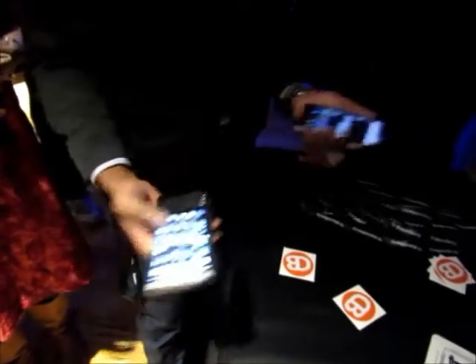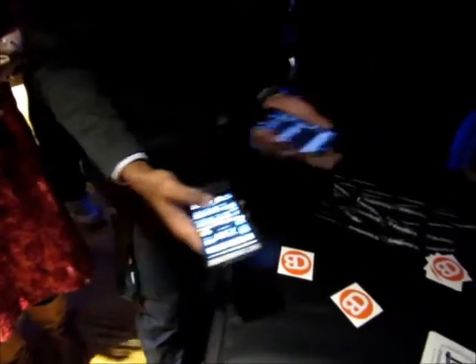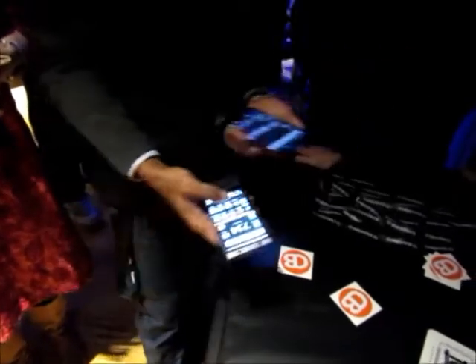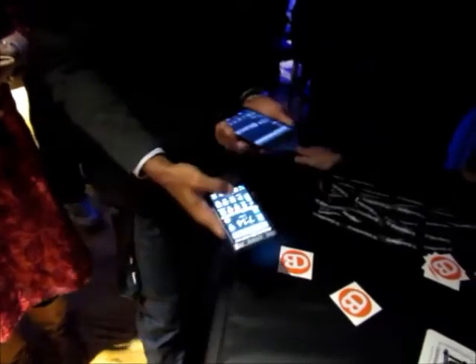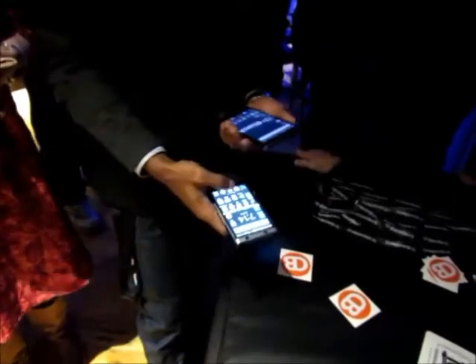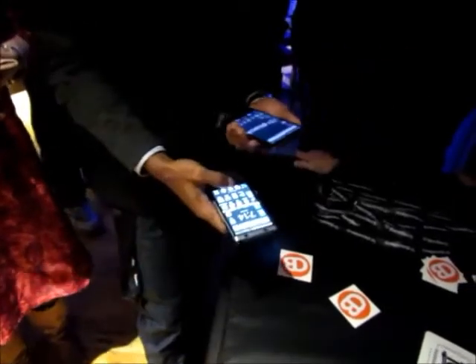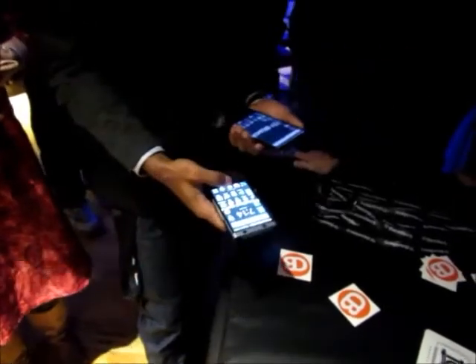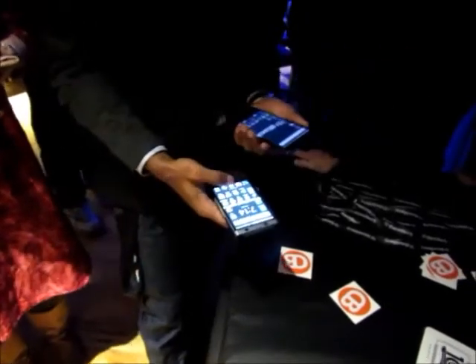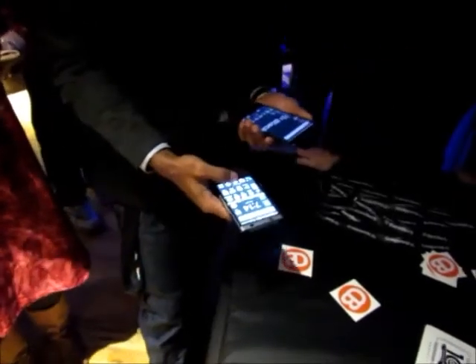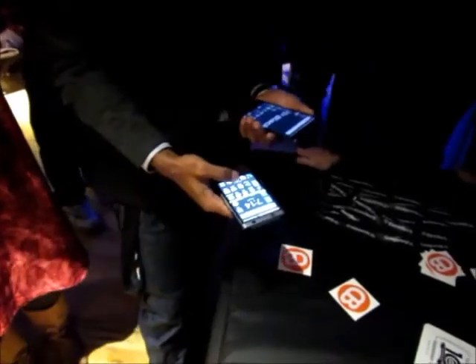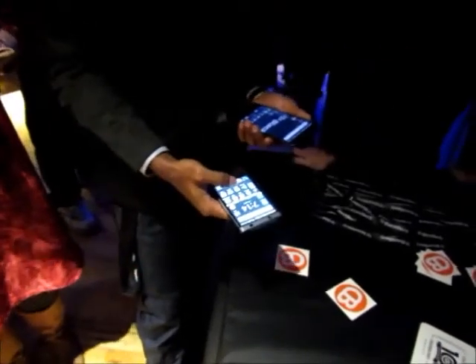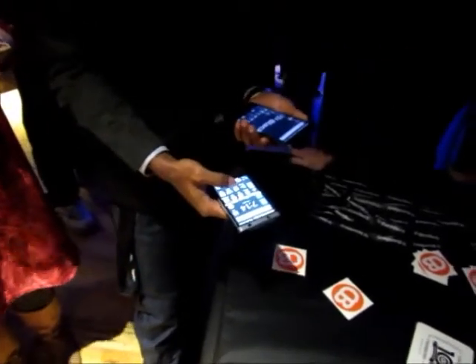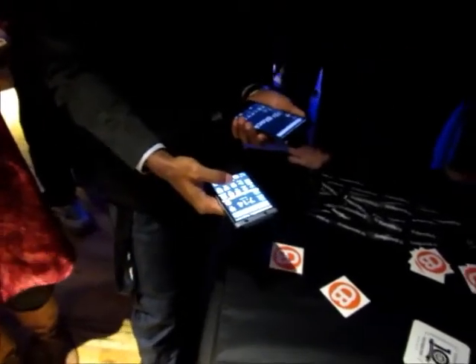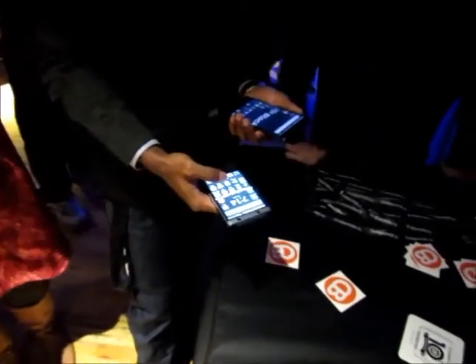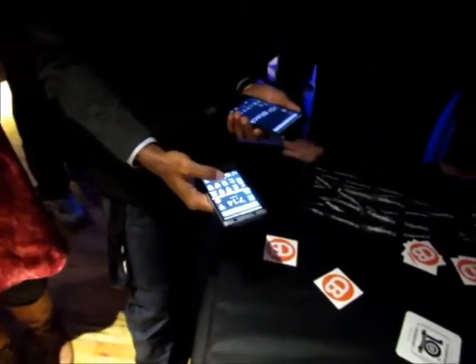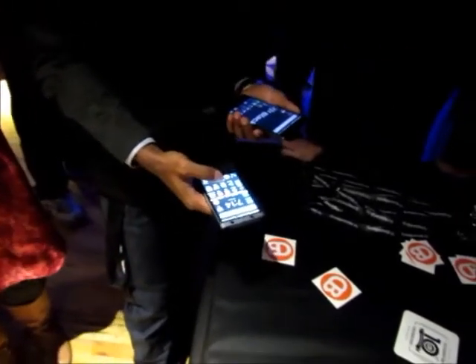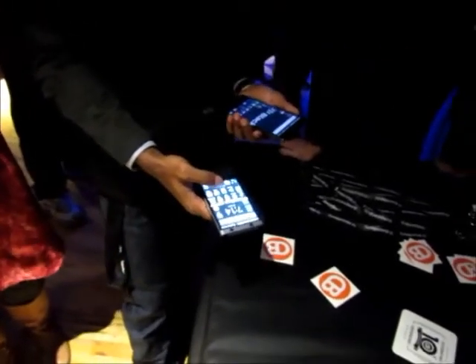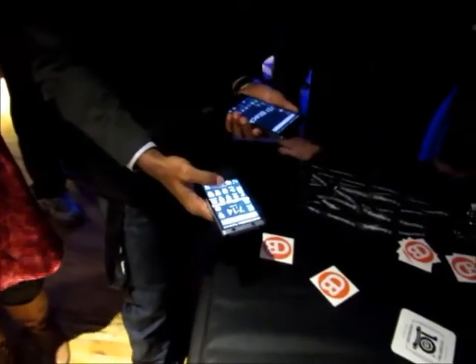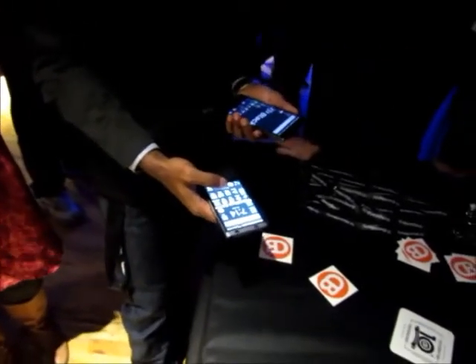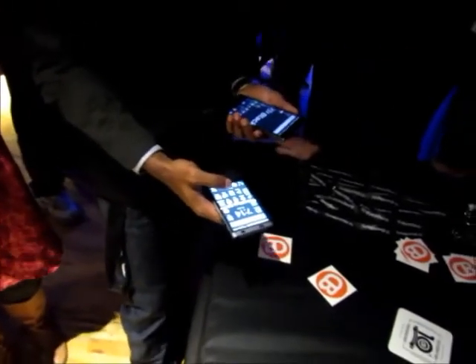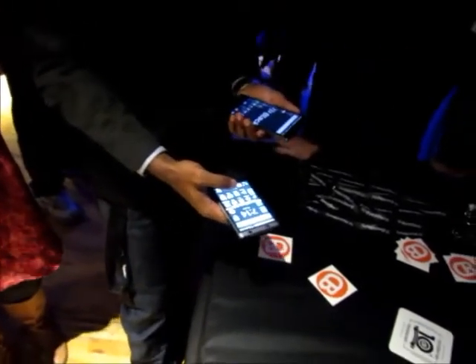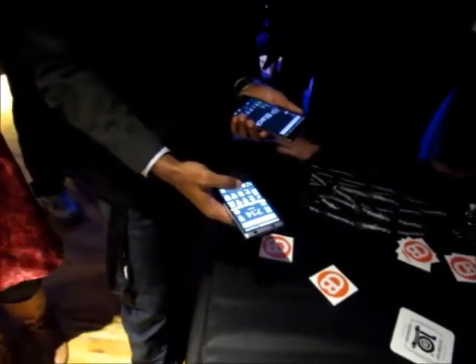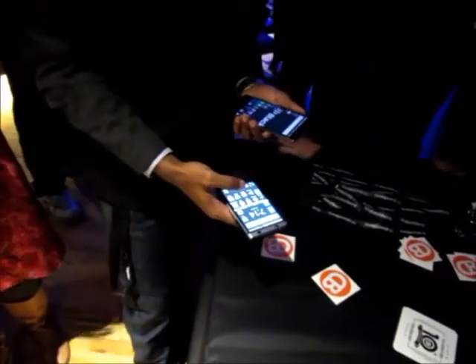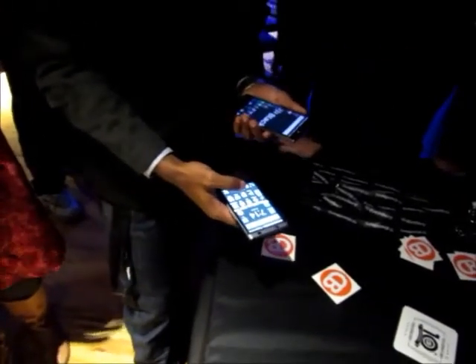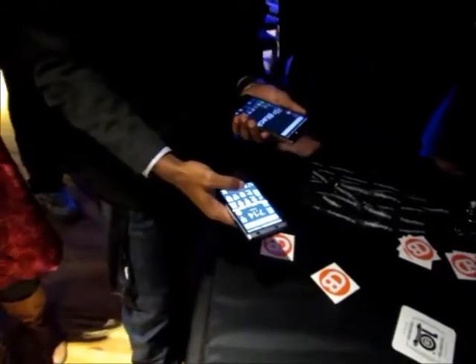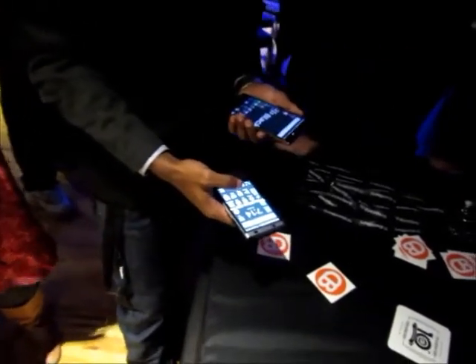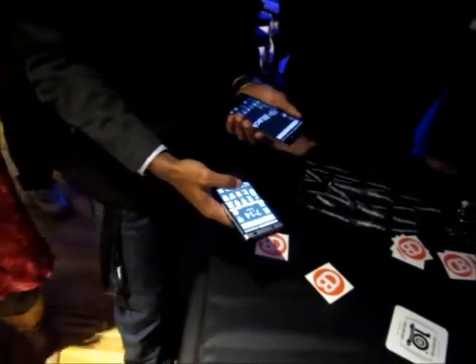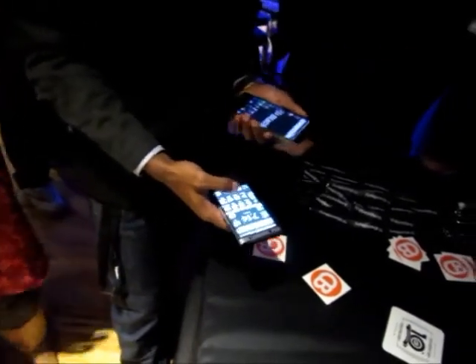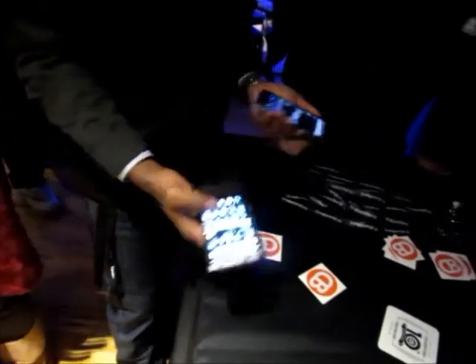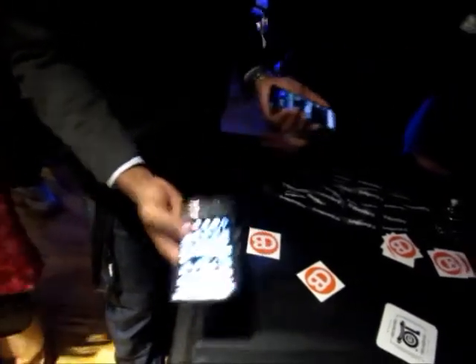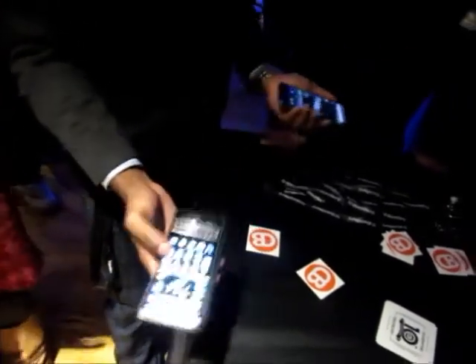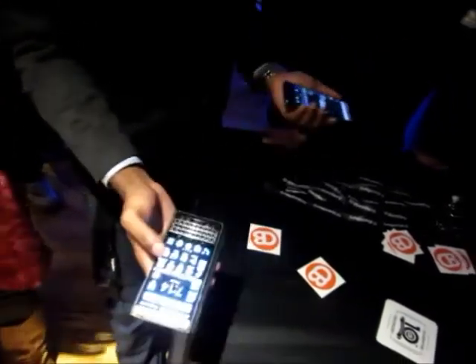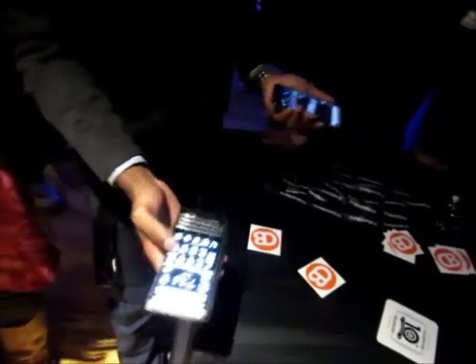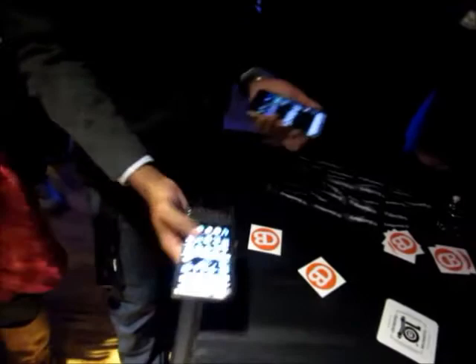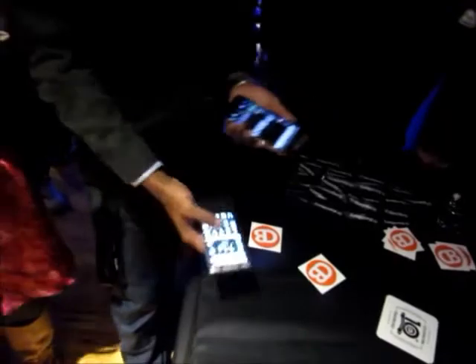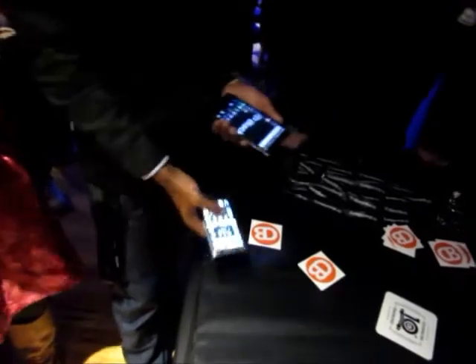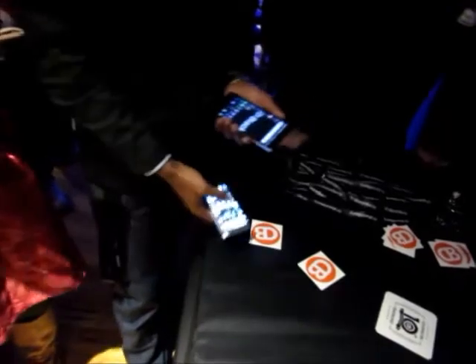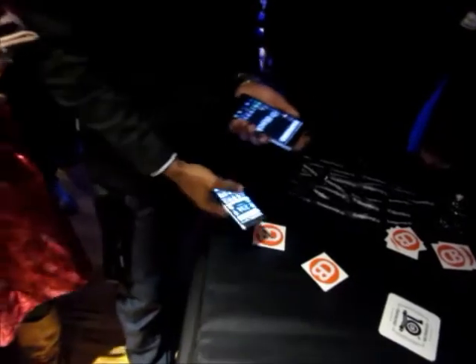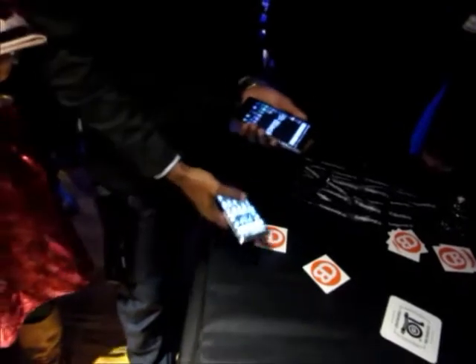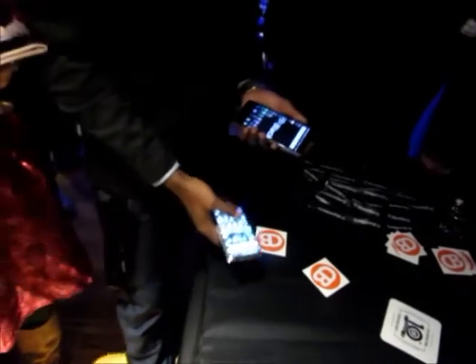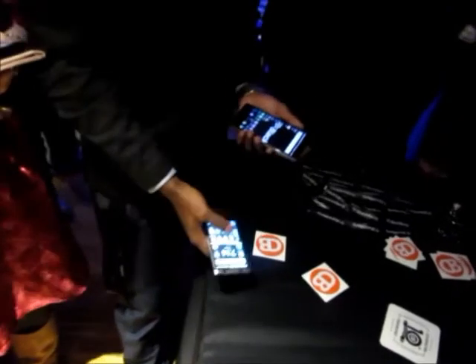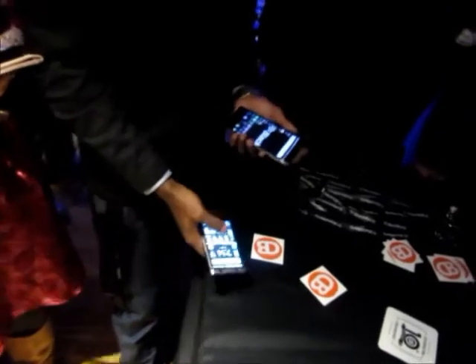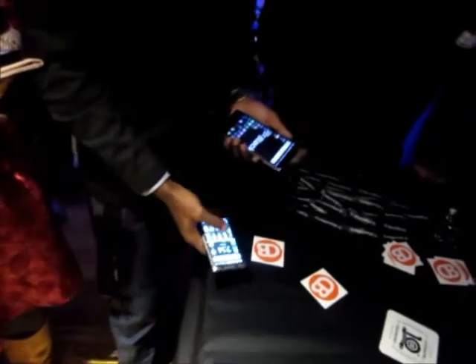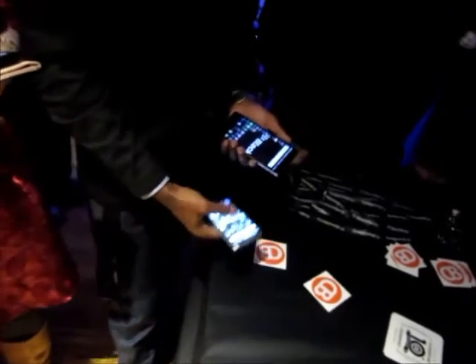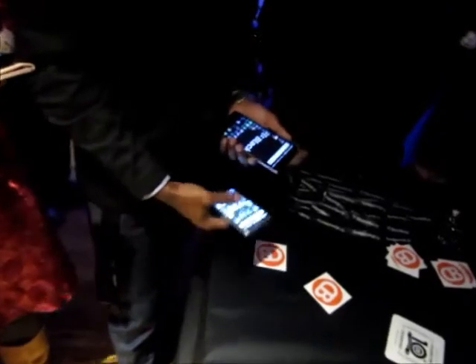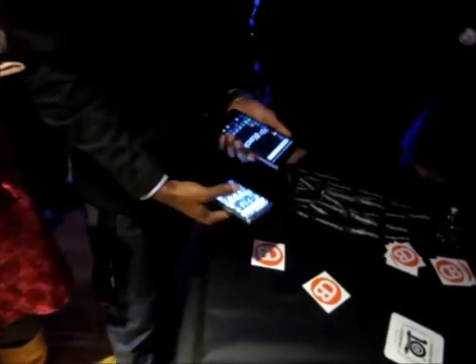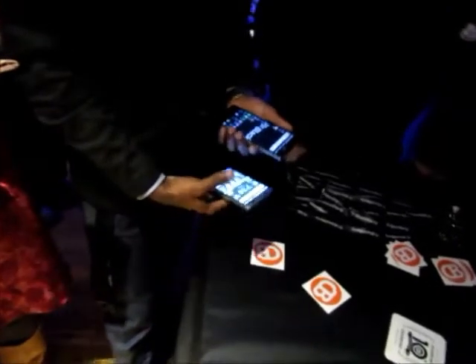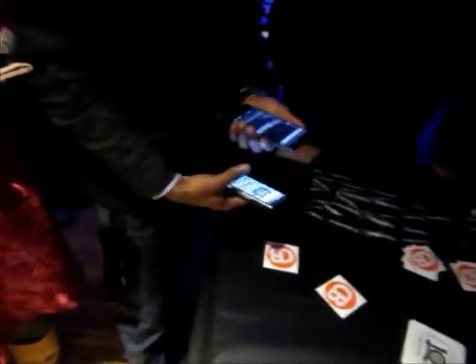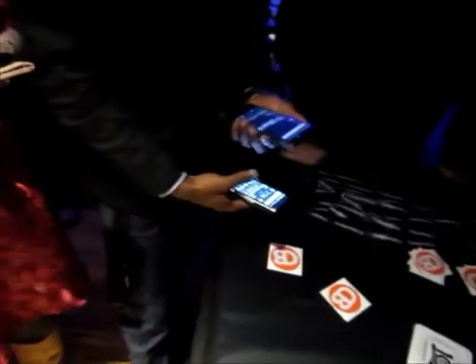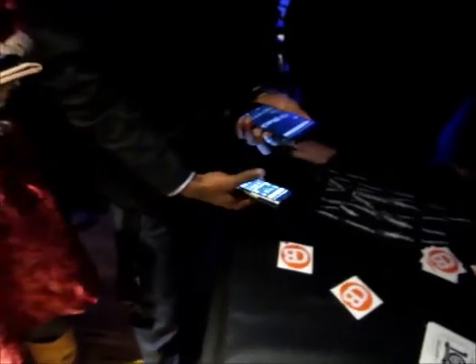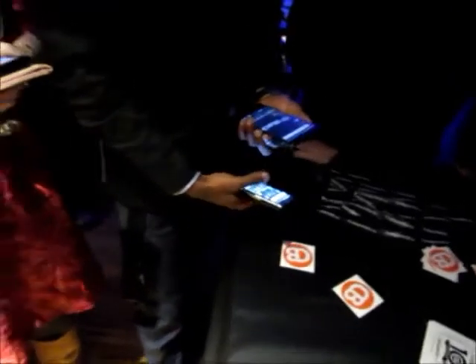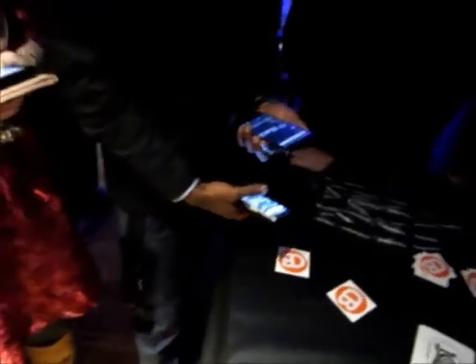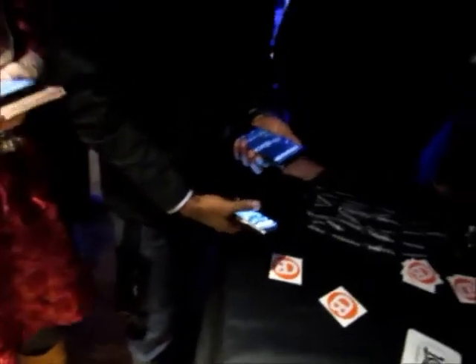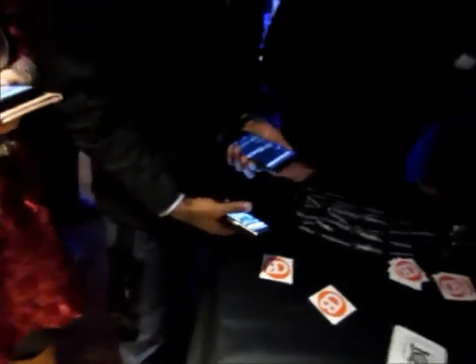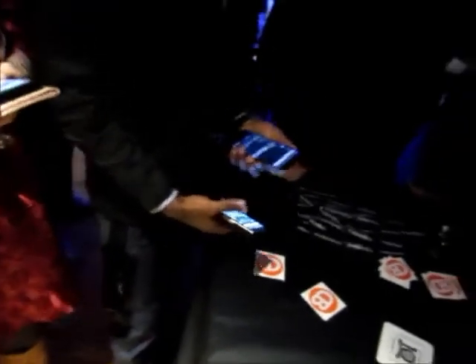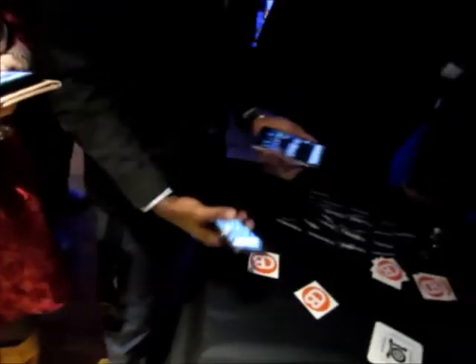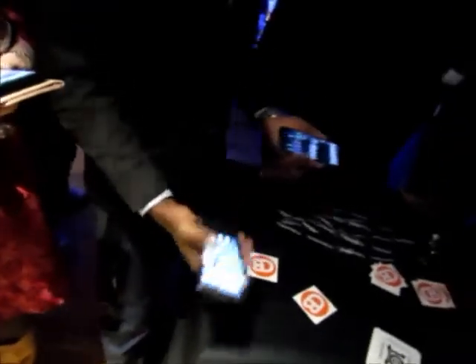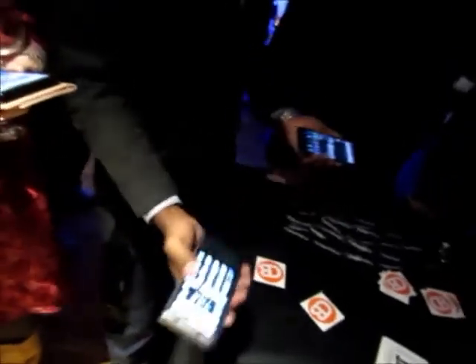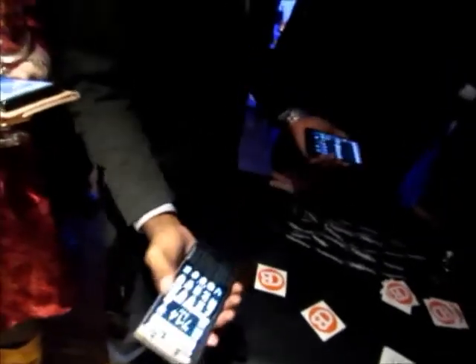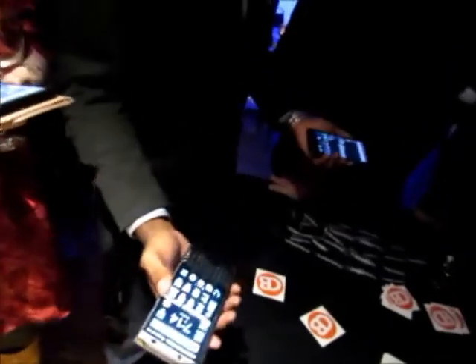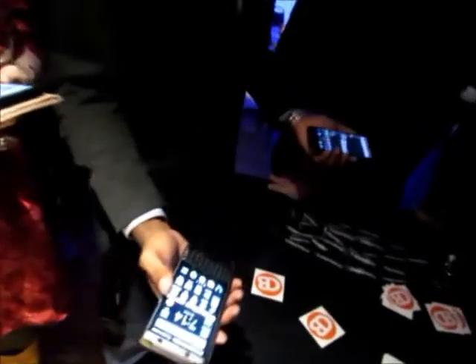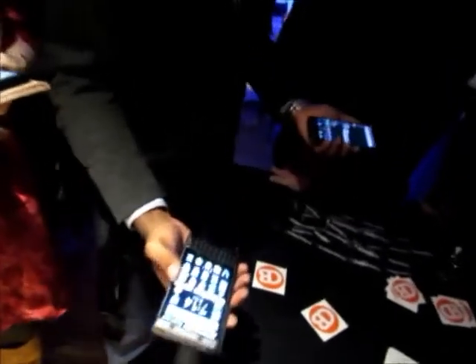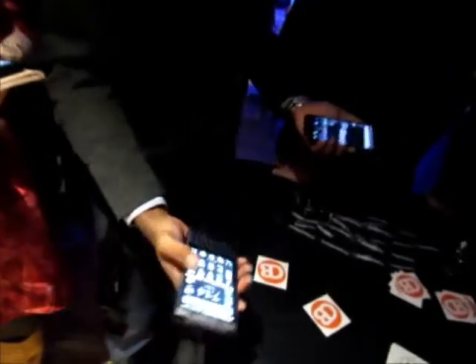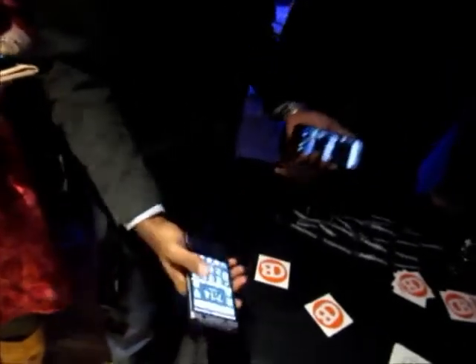The trouble is when you buy the latest device, a month later the next latest device comes out. So you can never keep up with technology.